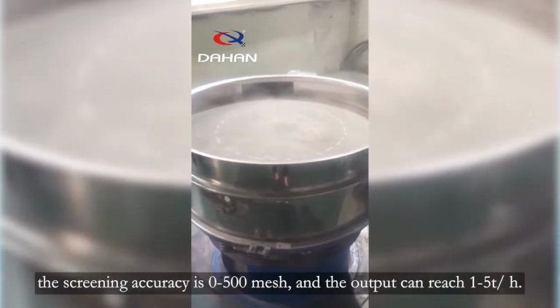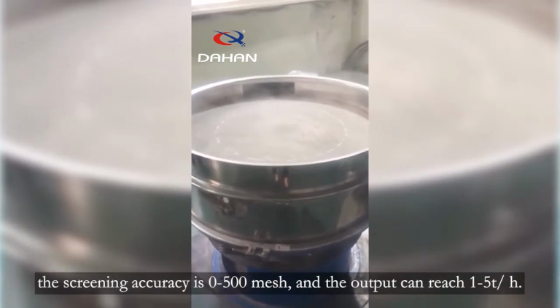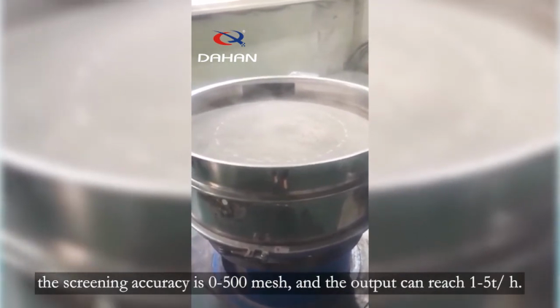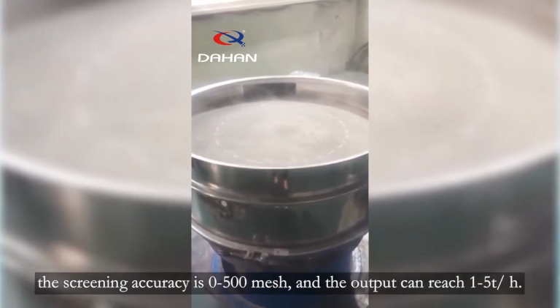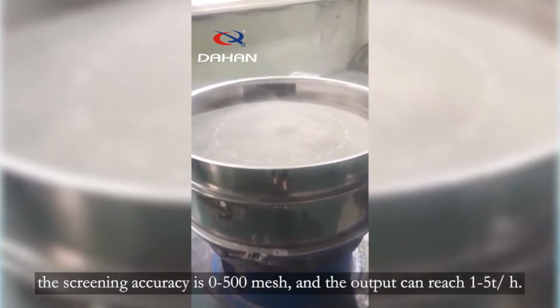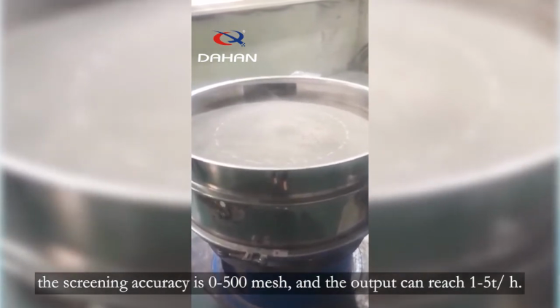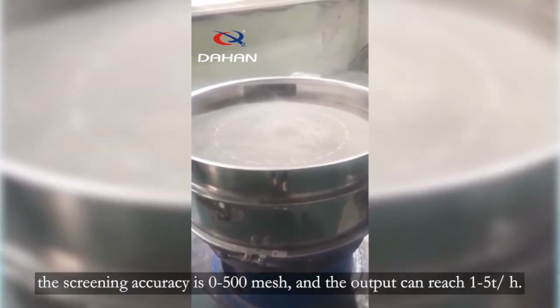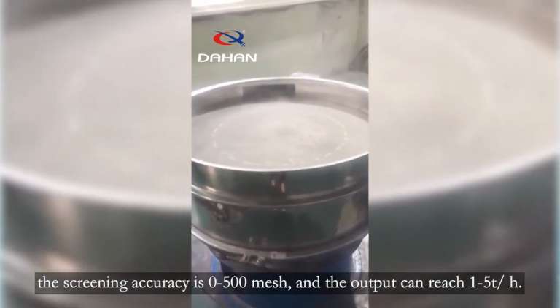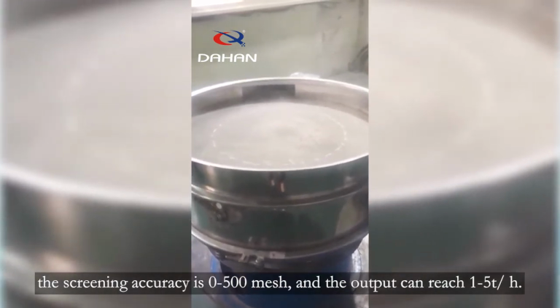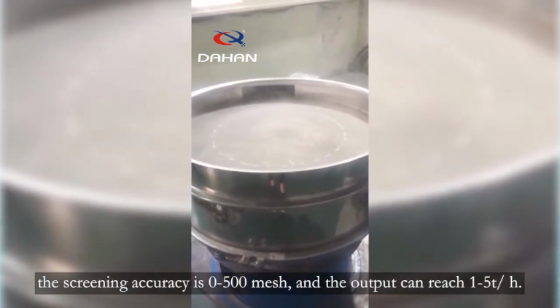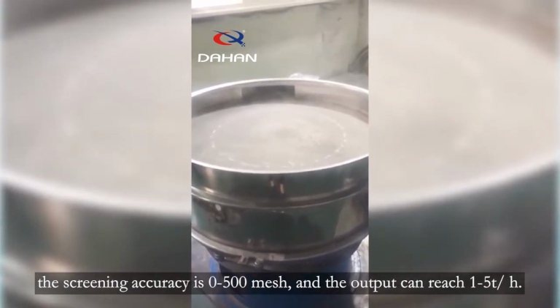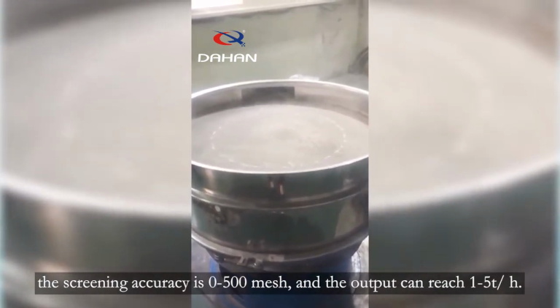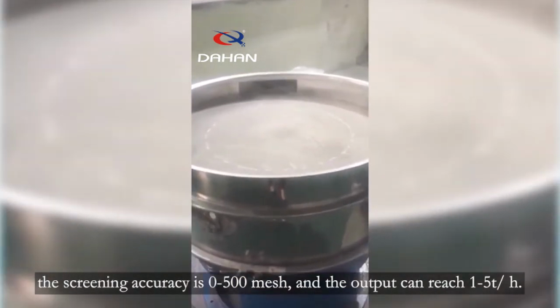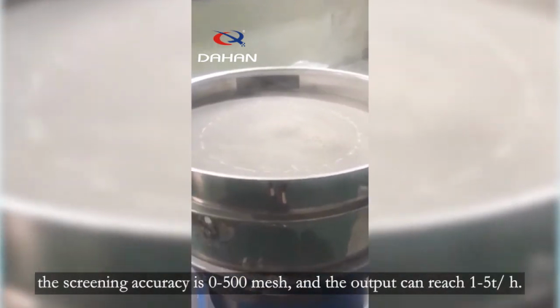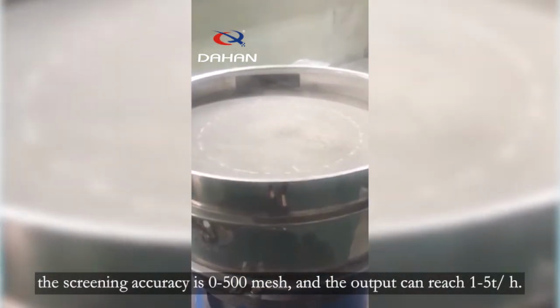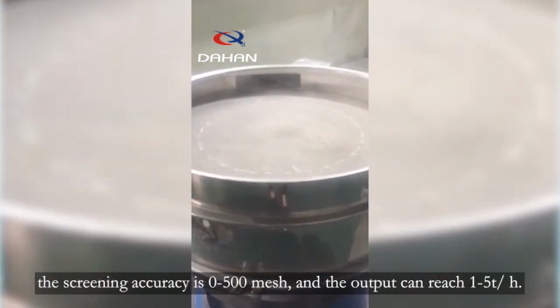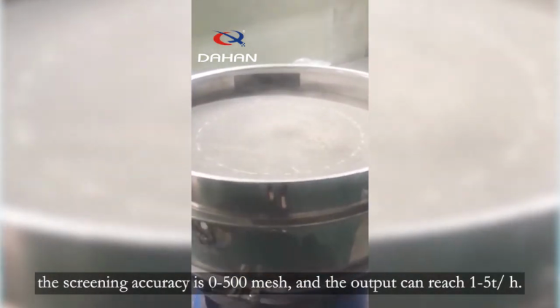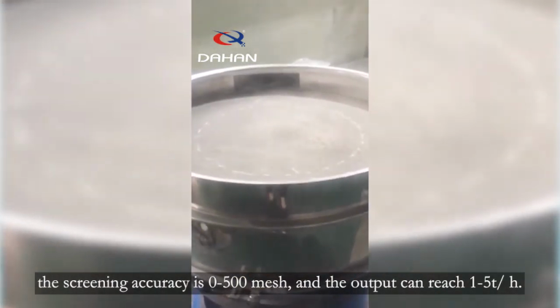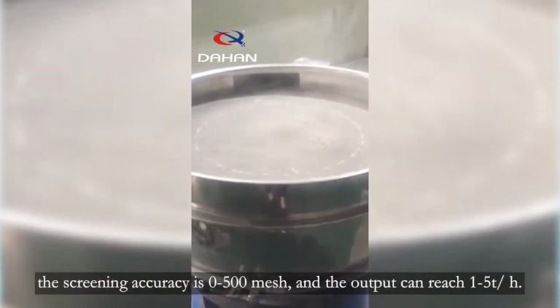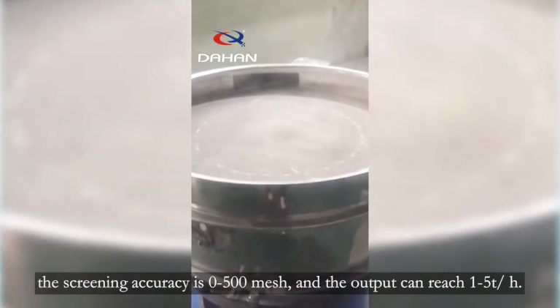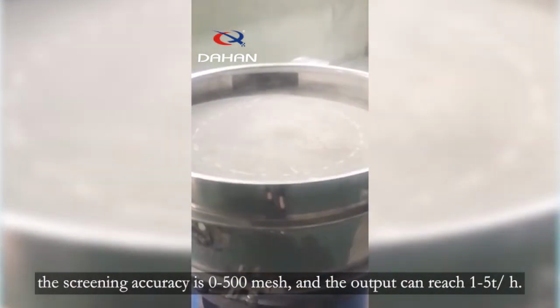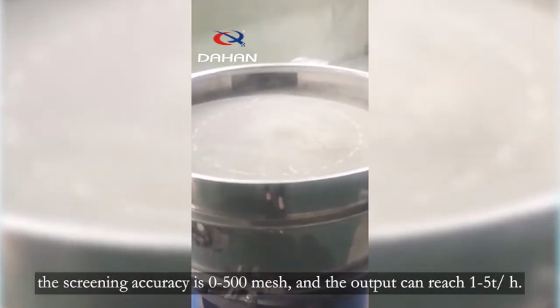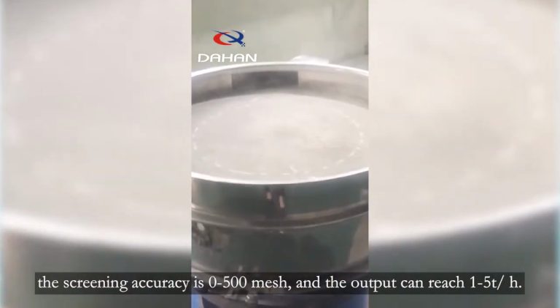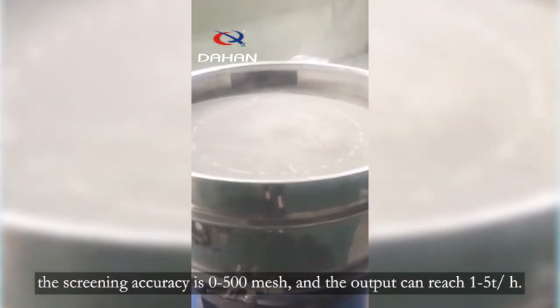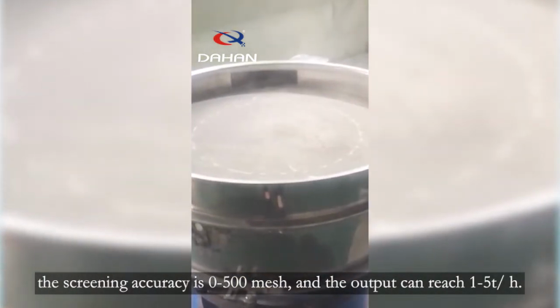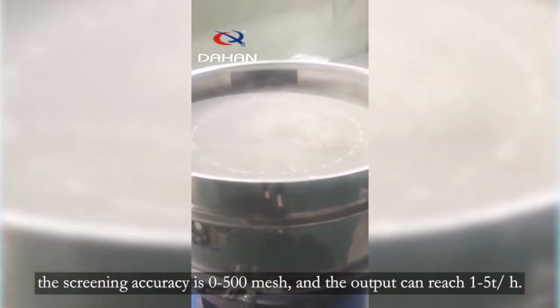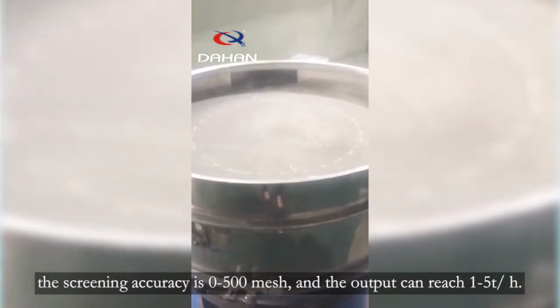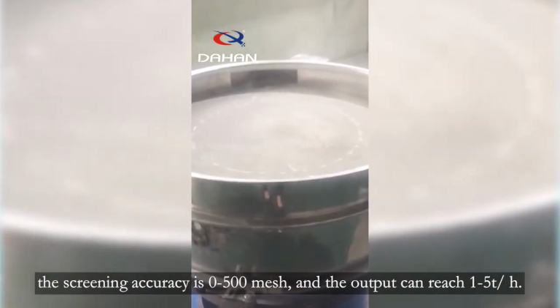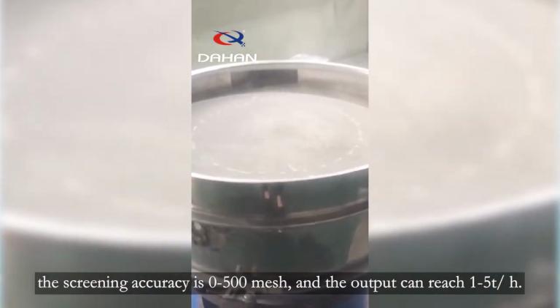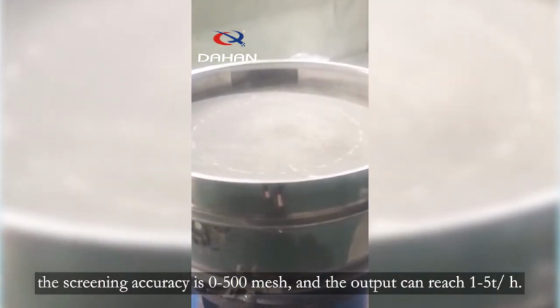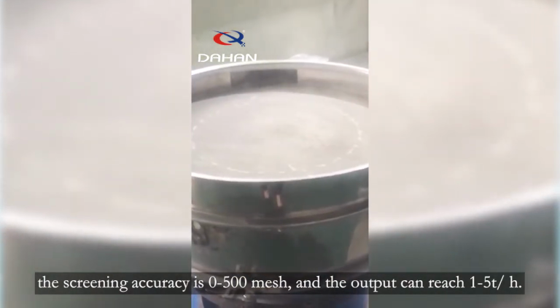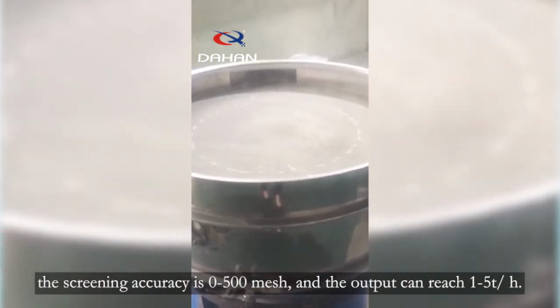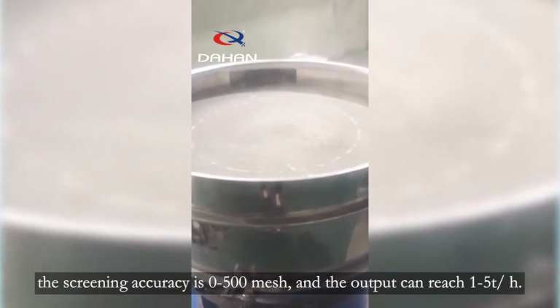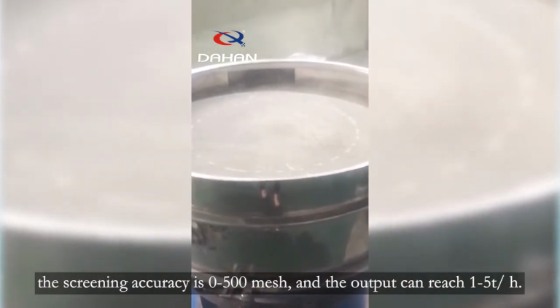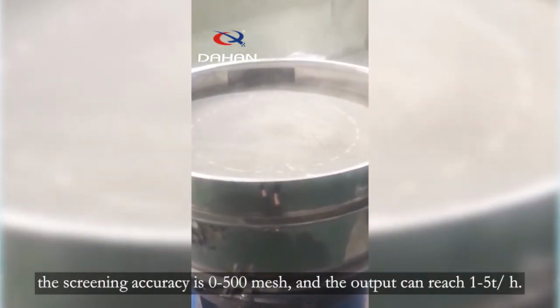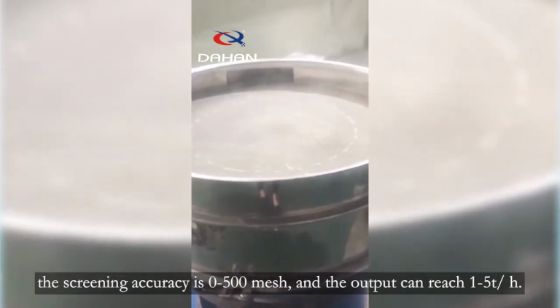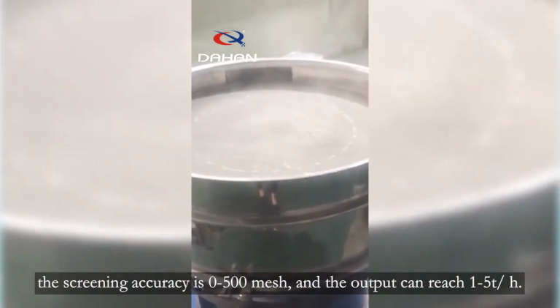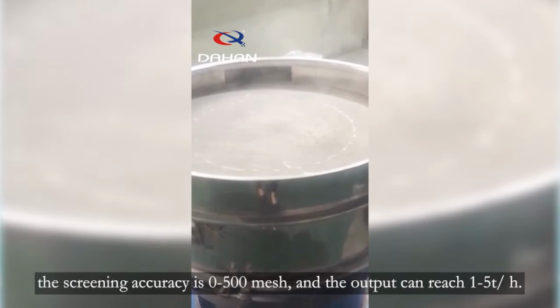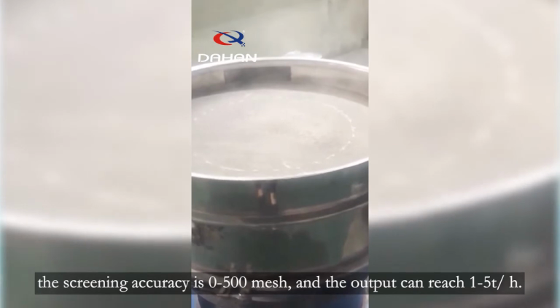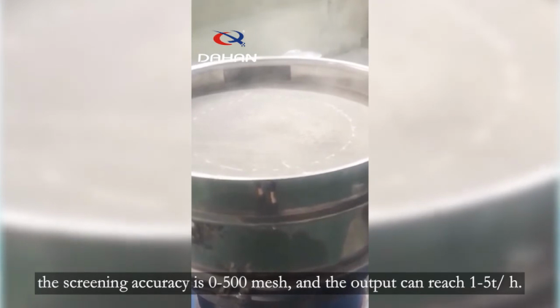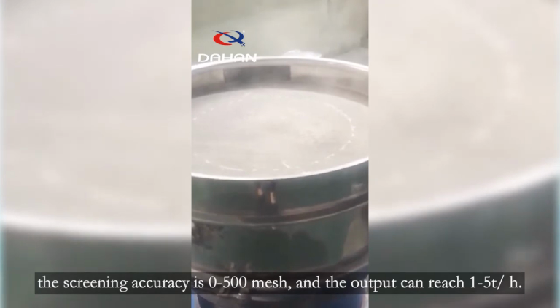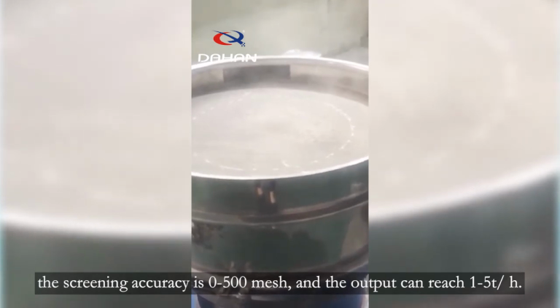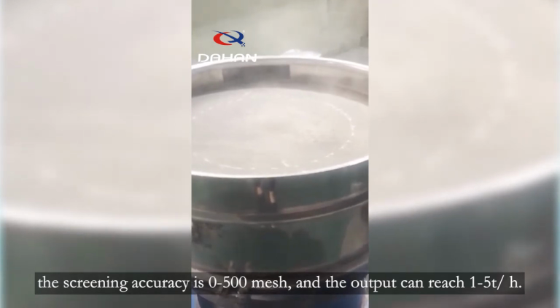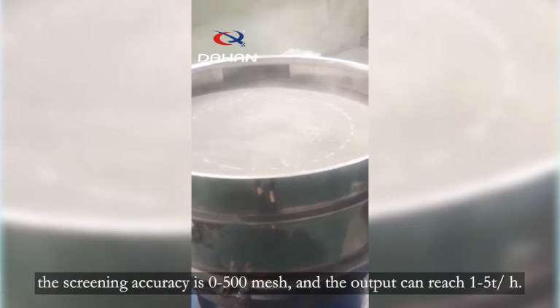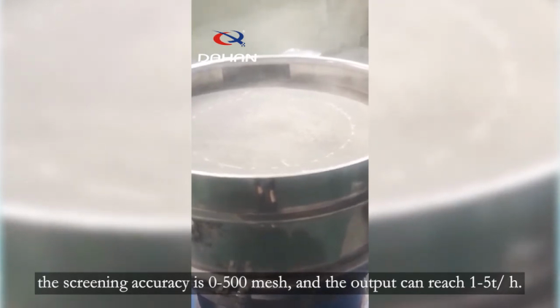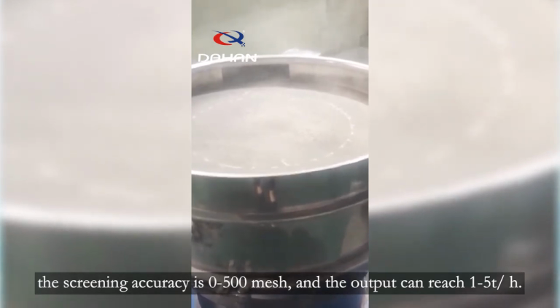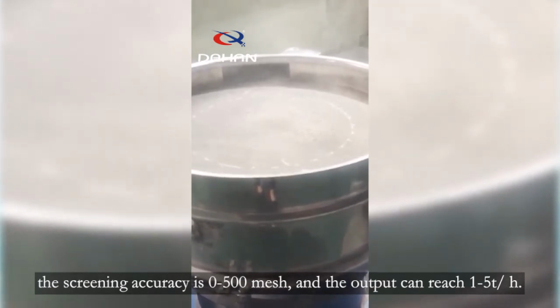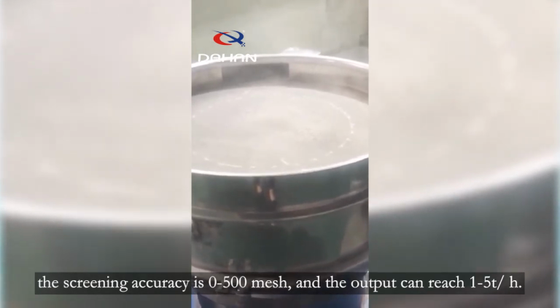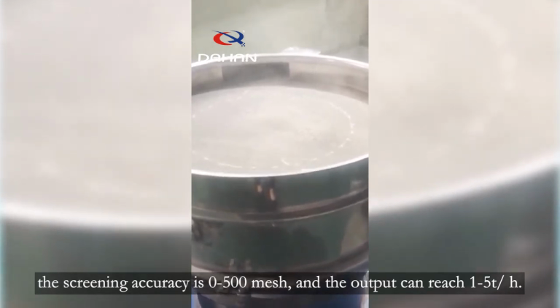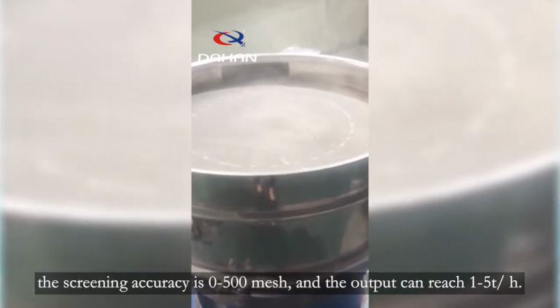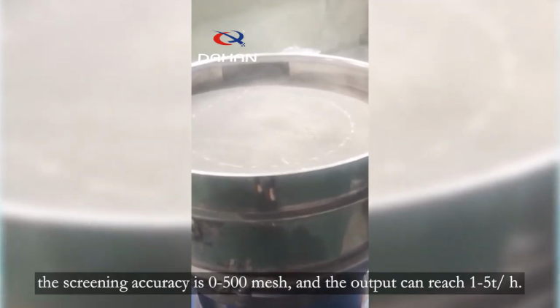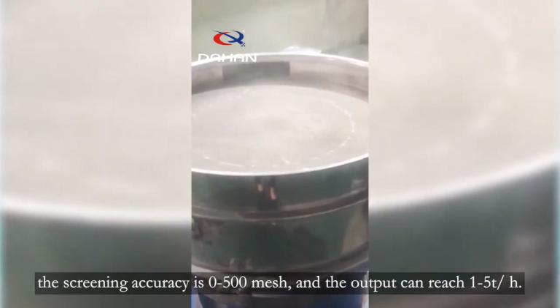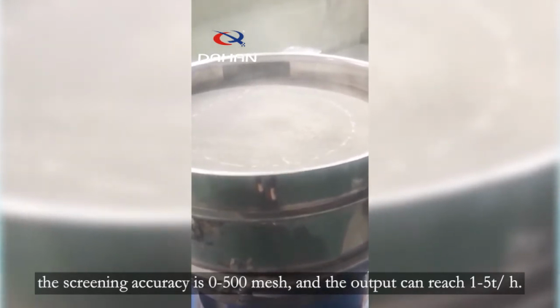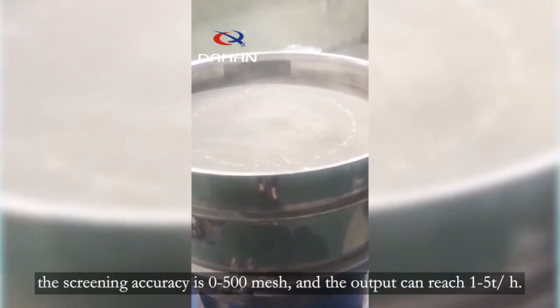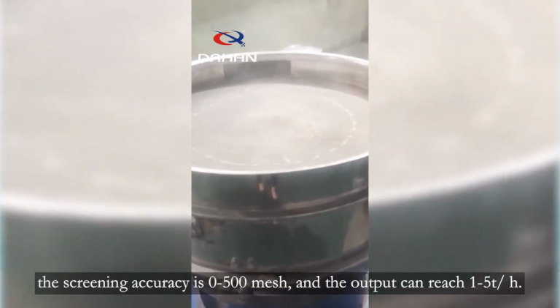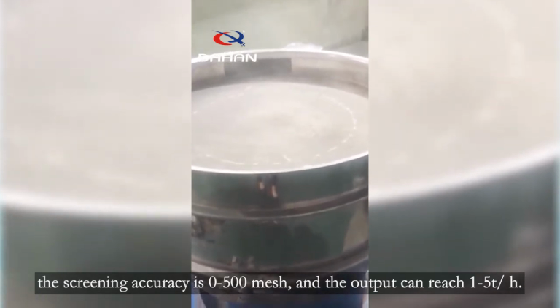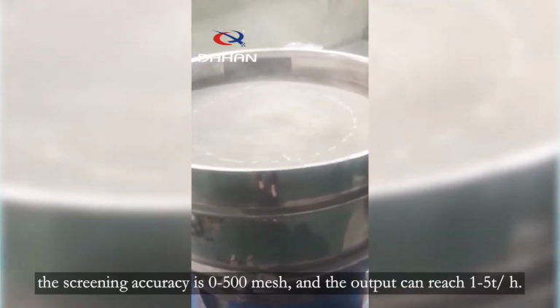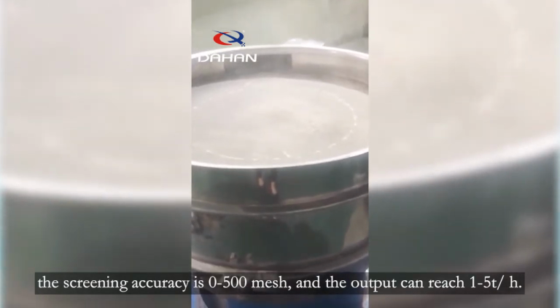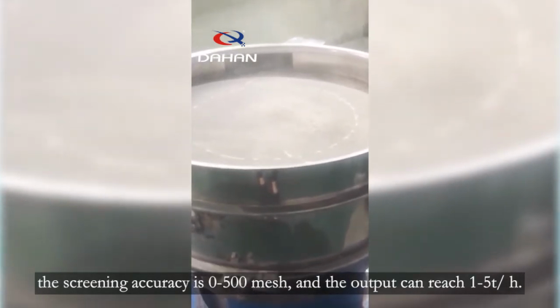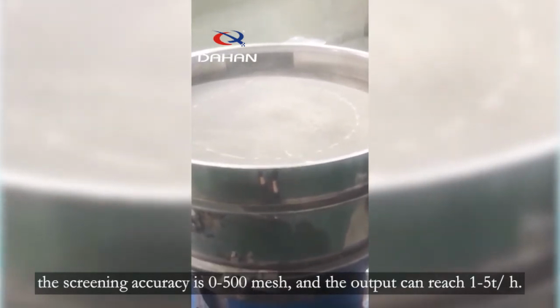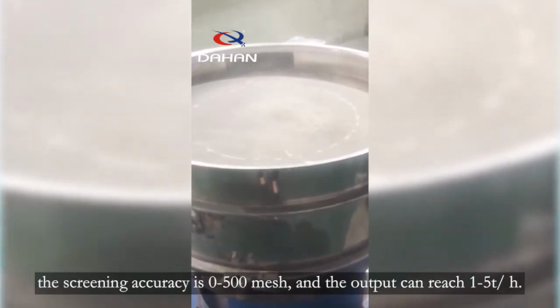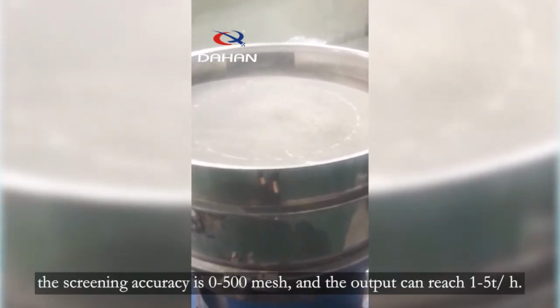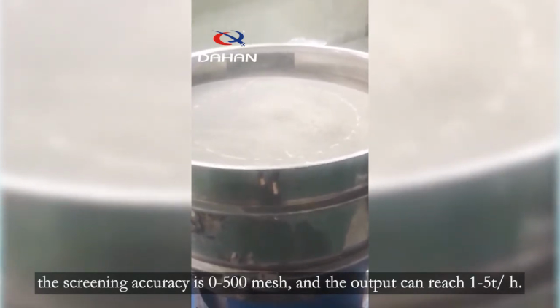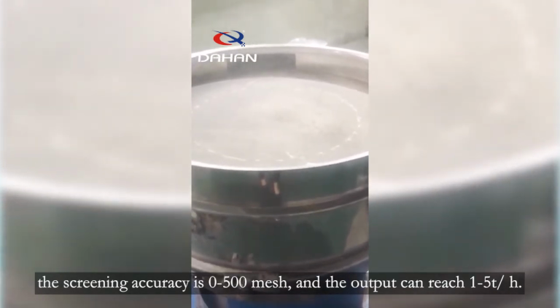The screening accuracy is 0 to 500 mesh, and the output can reach 1 to 5 t/h.